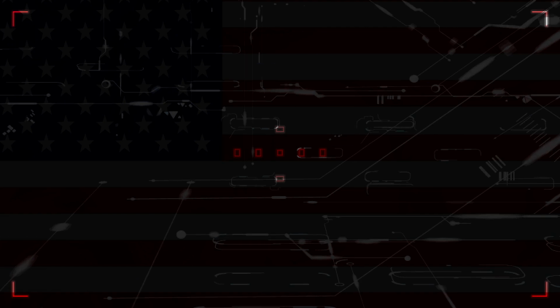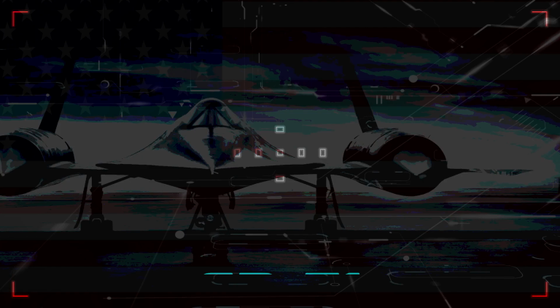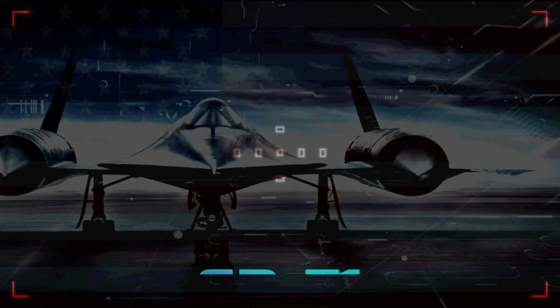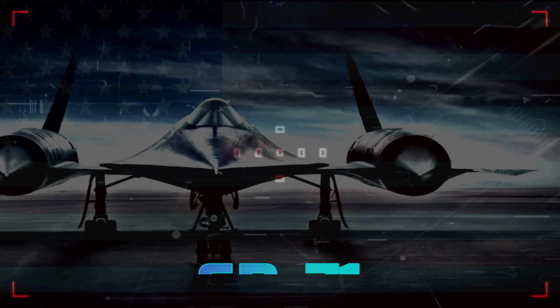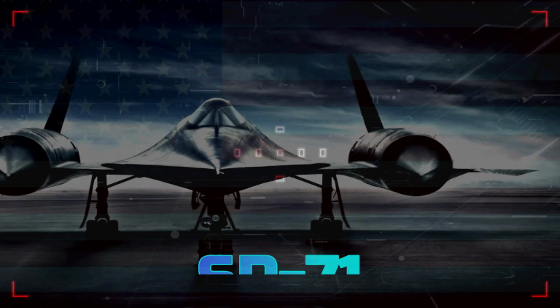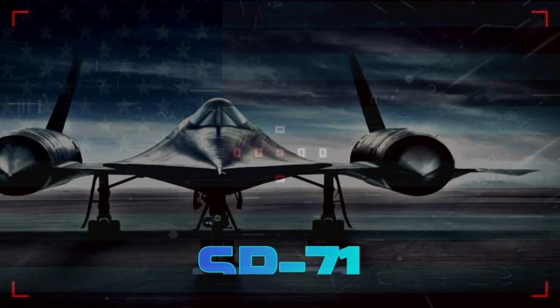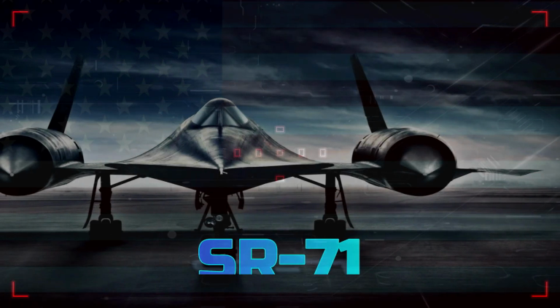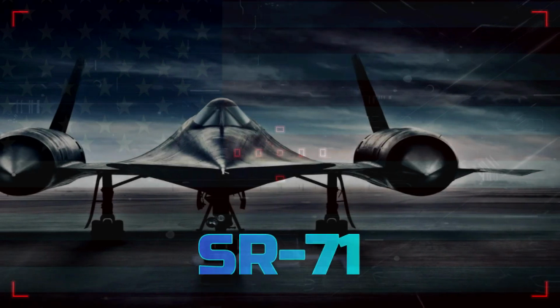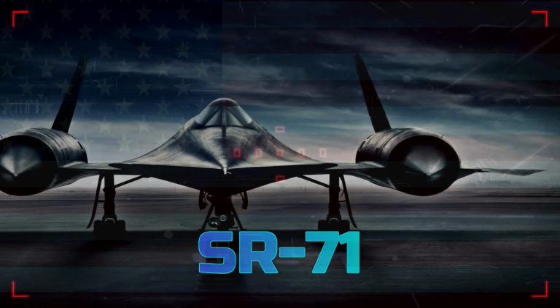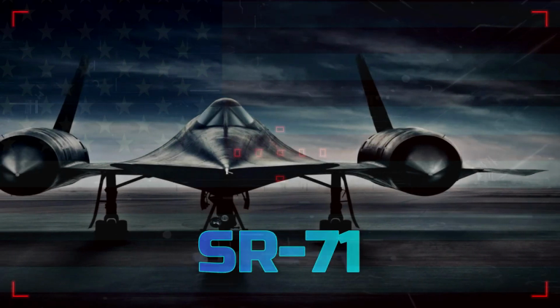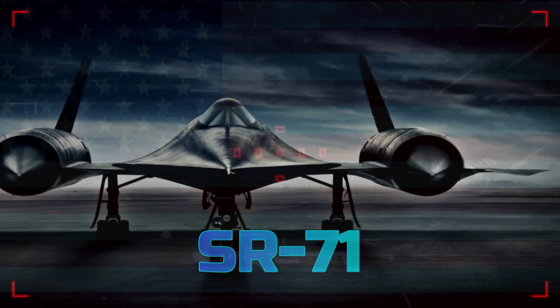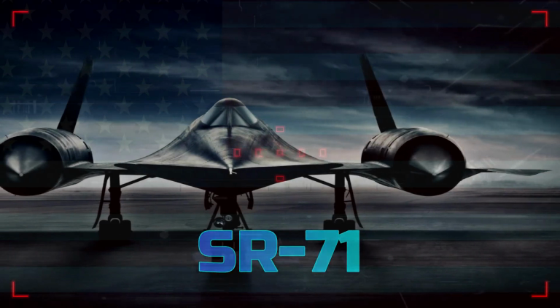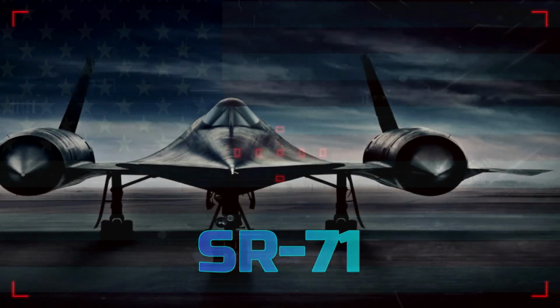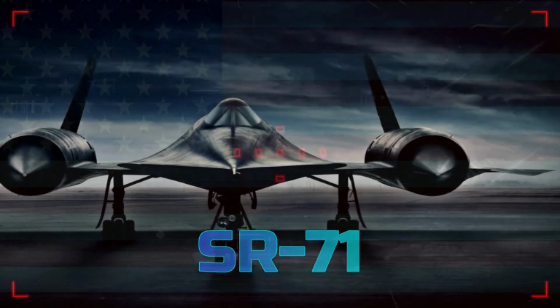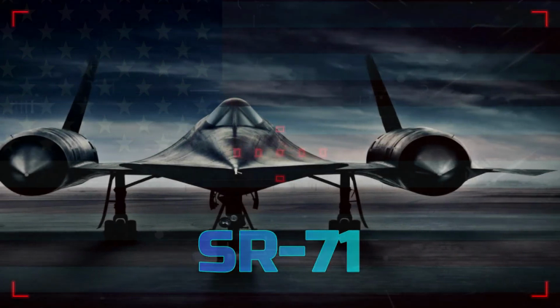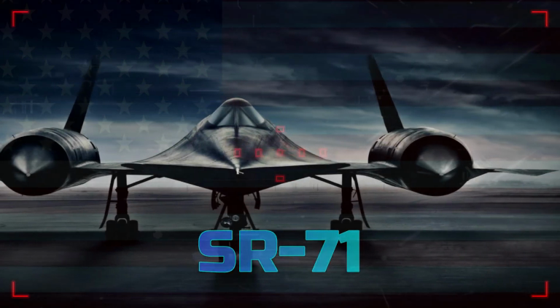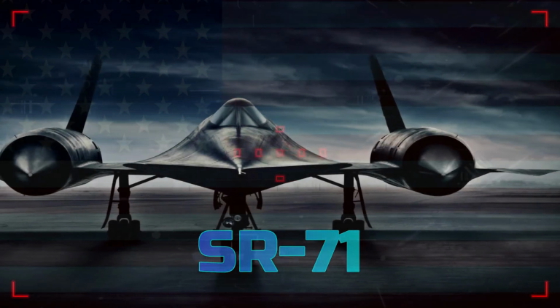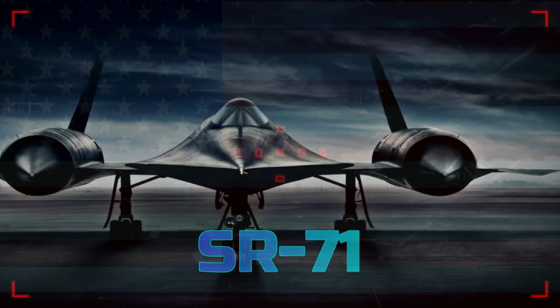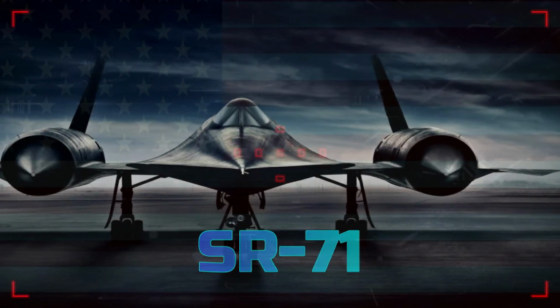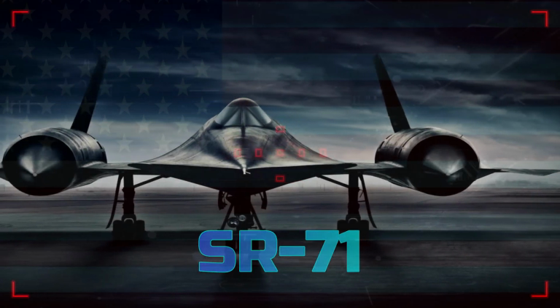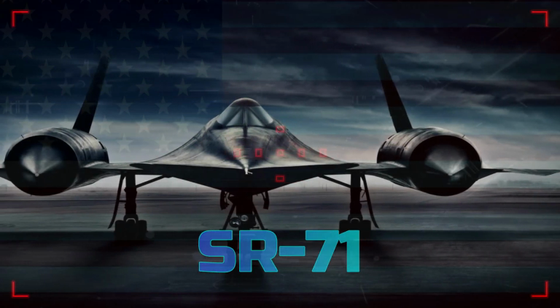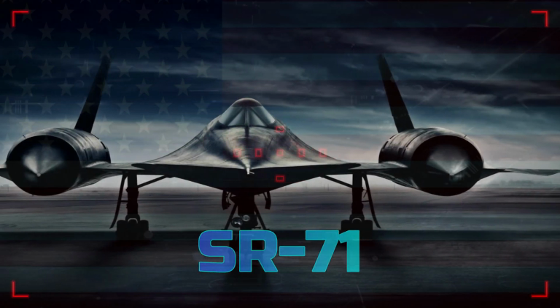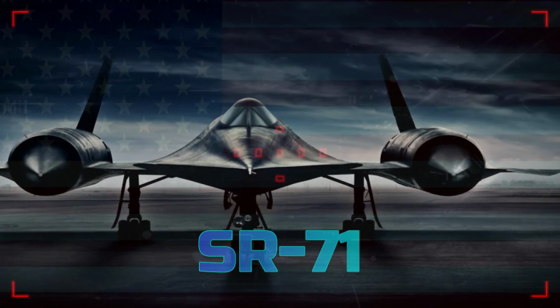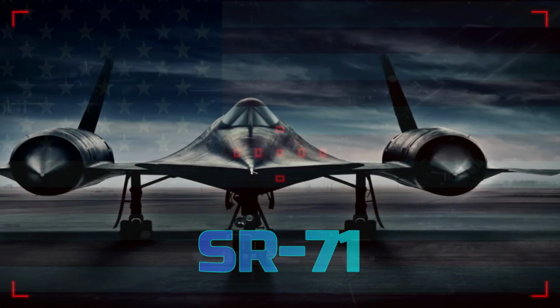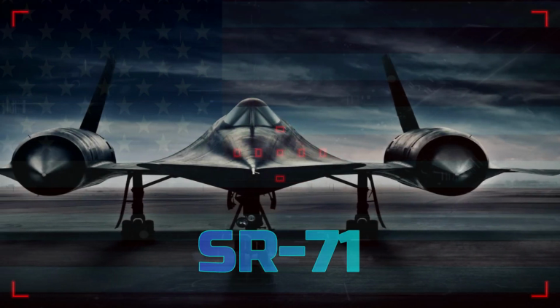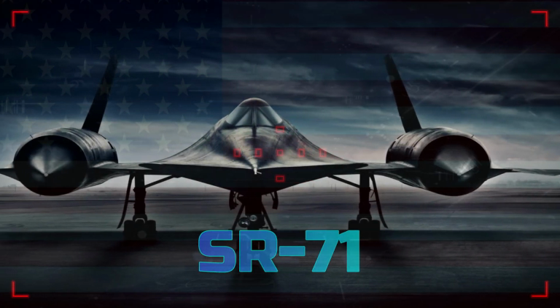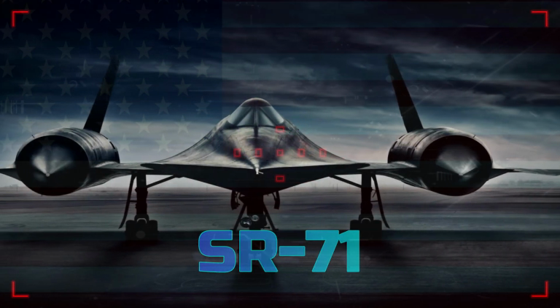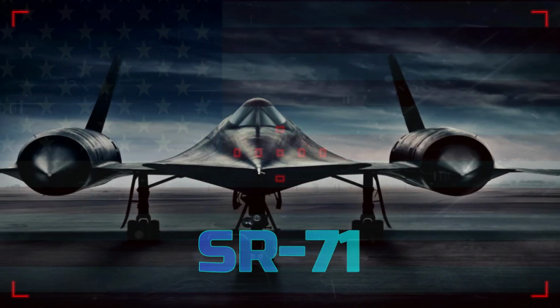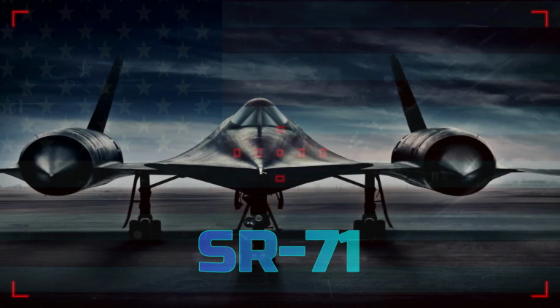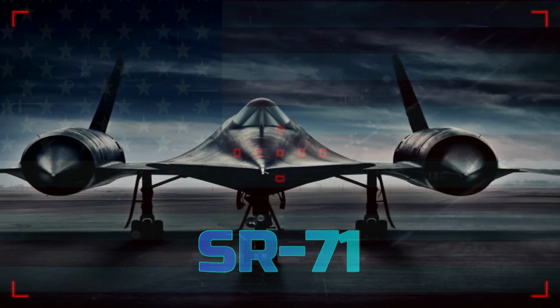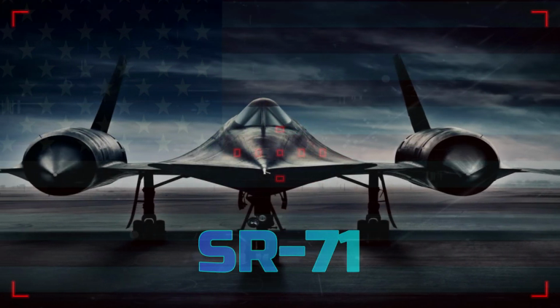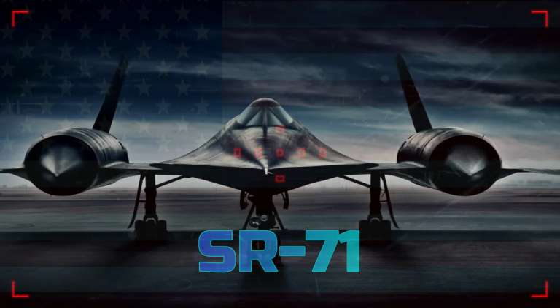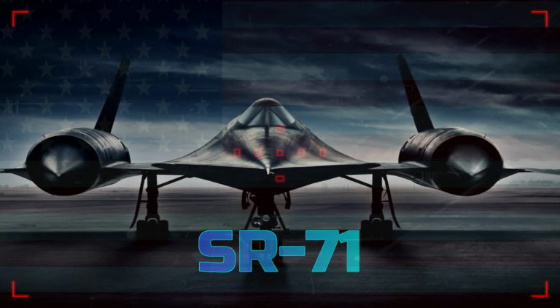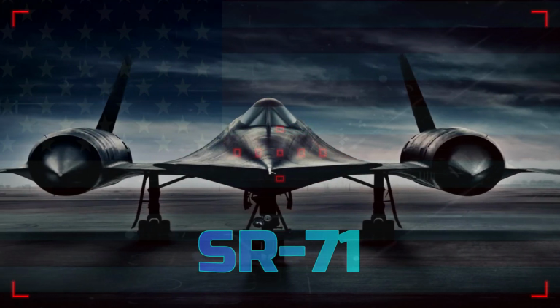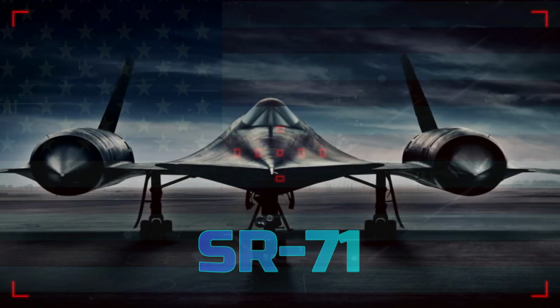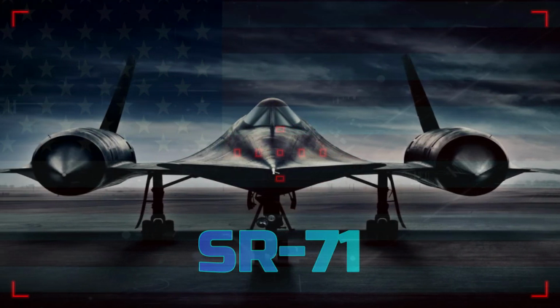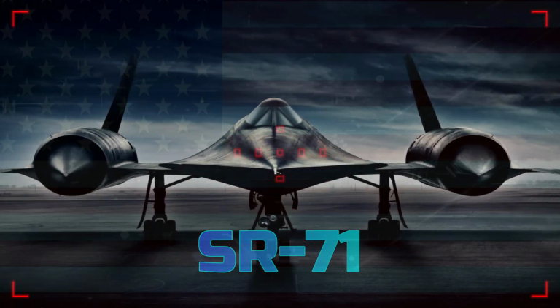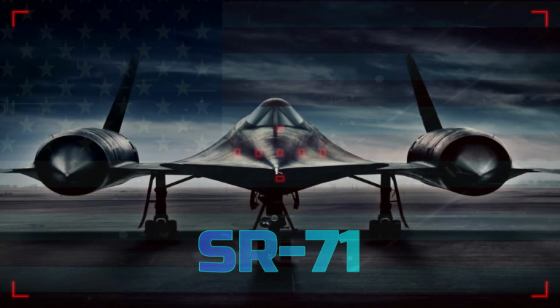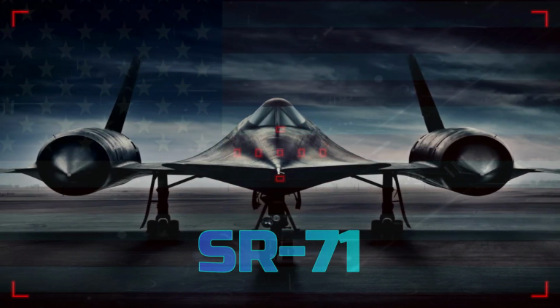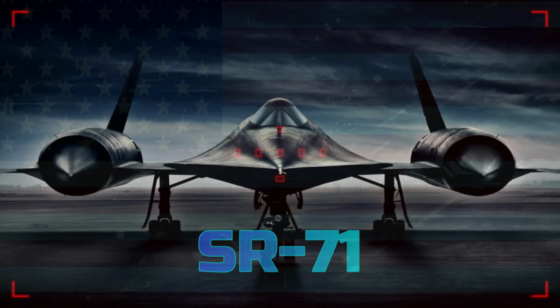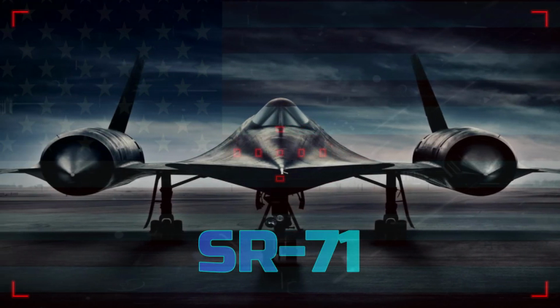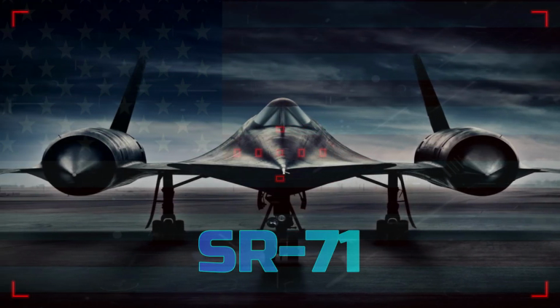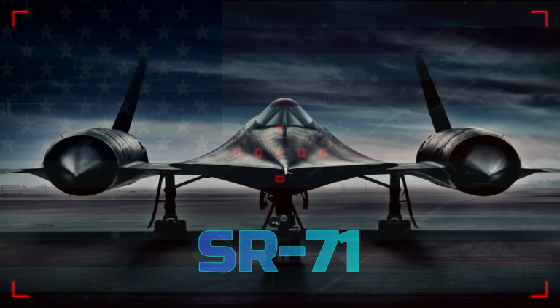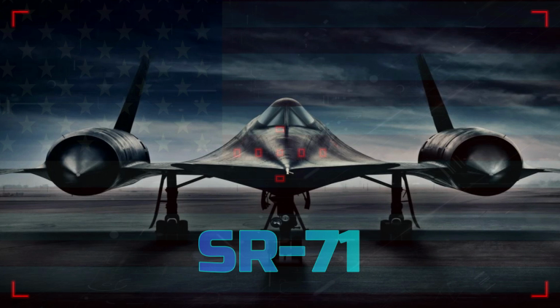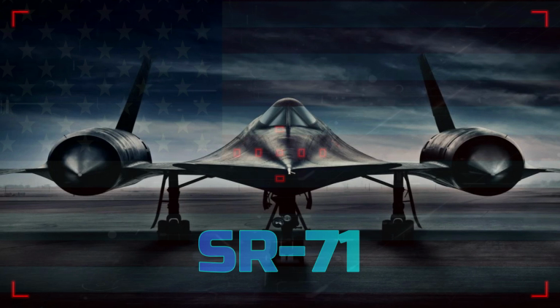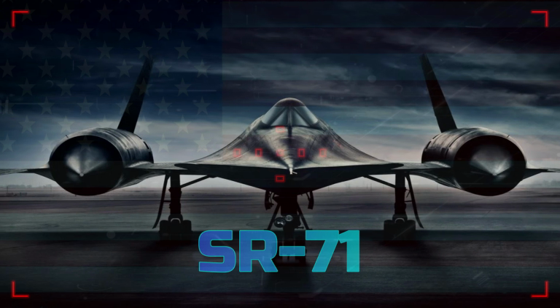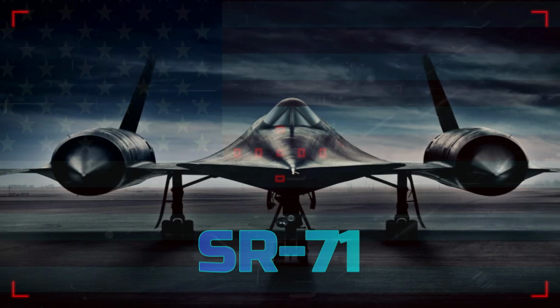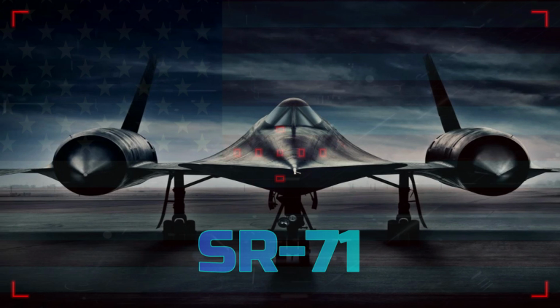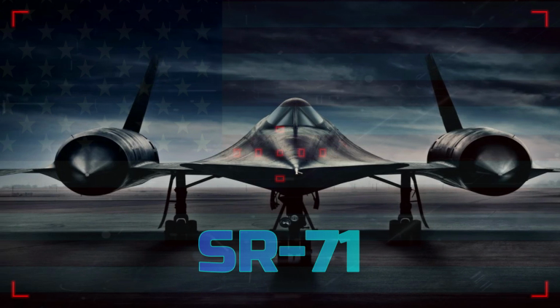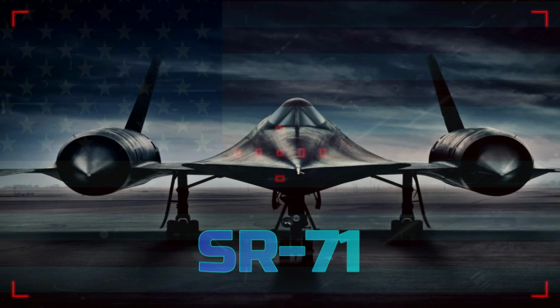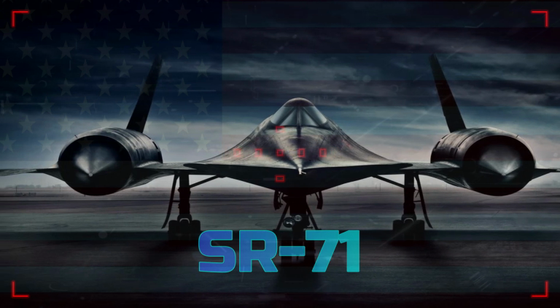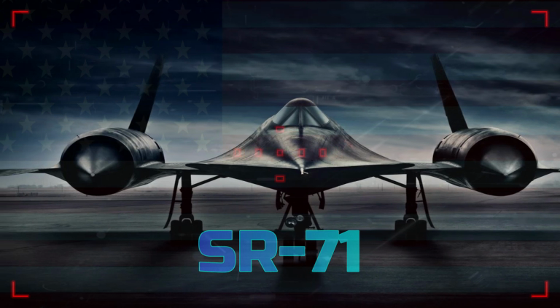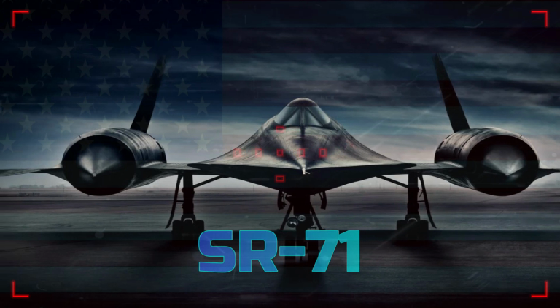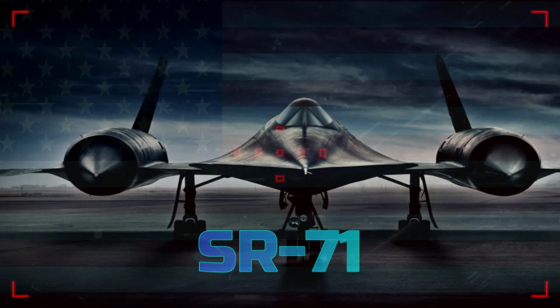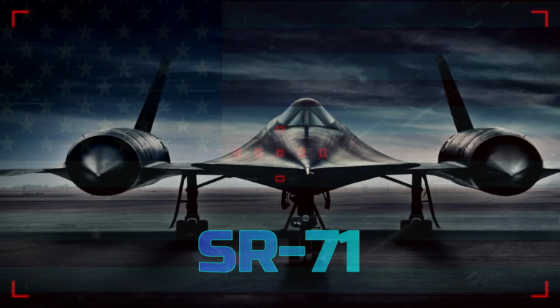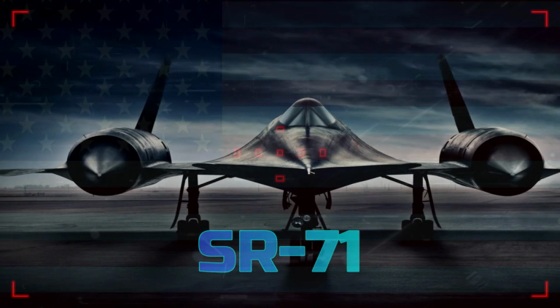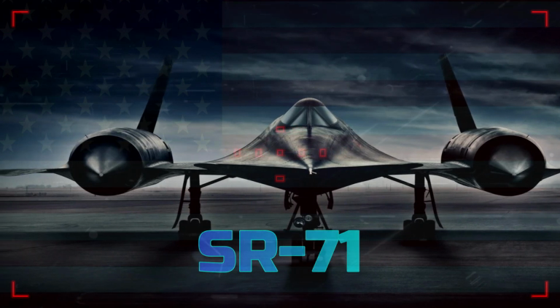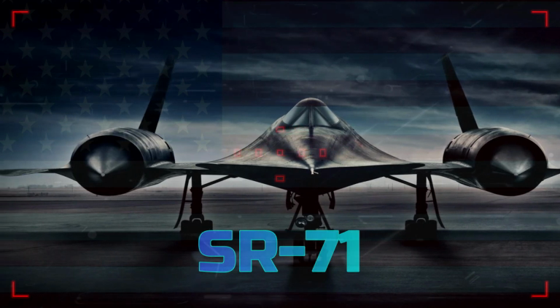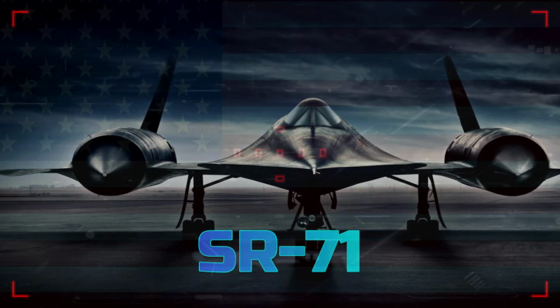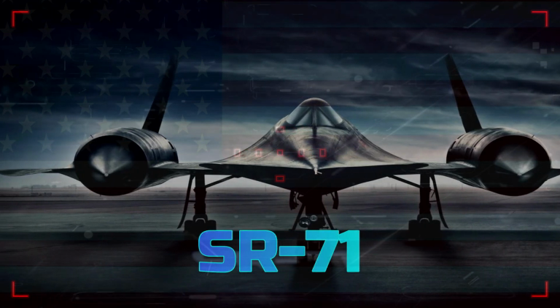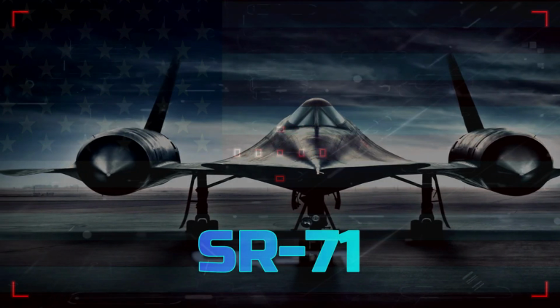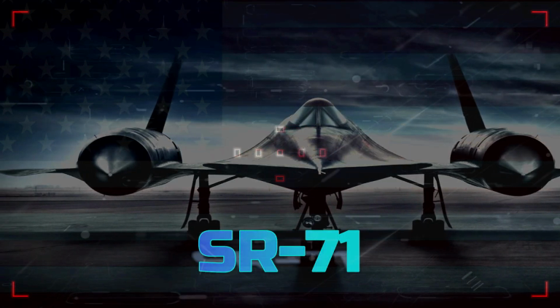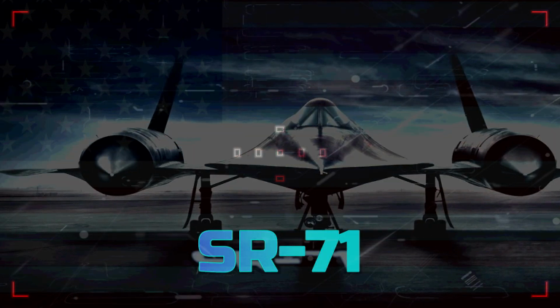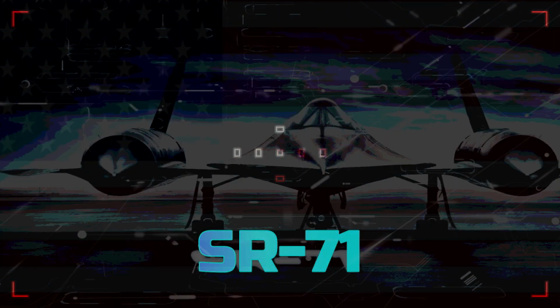Hi guys. Welcome to our new episode on the world's fastest plane — the SR-71. Let's start.